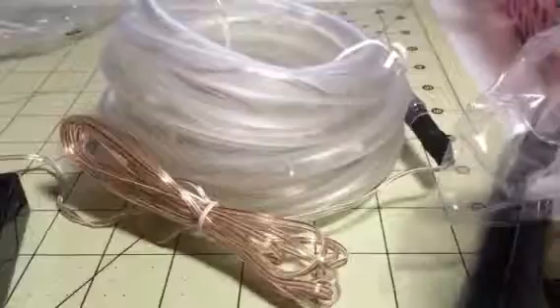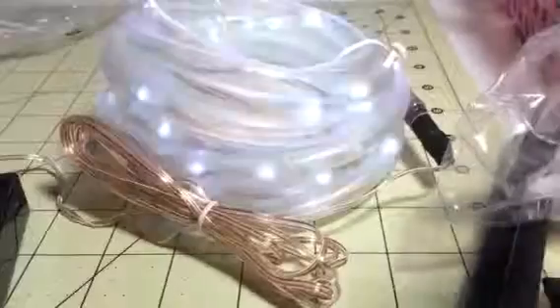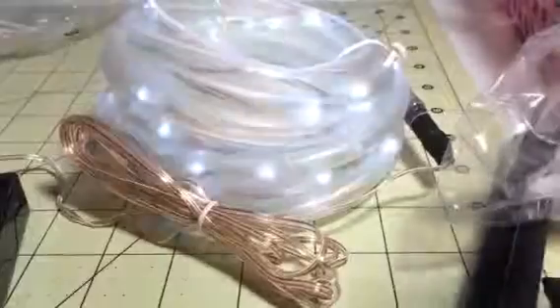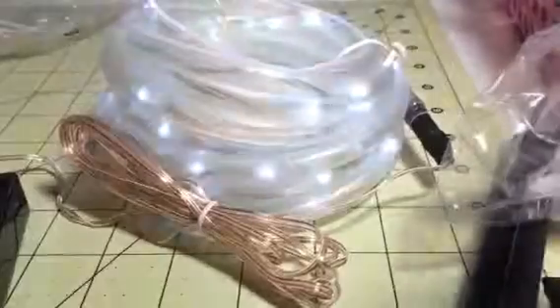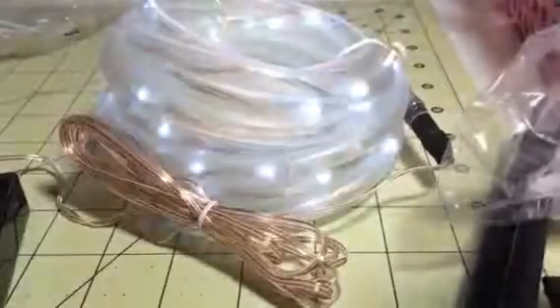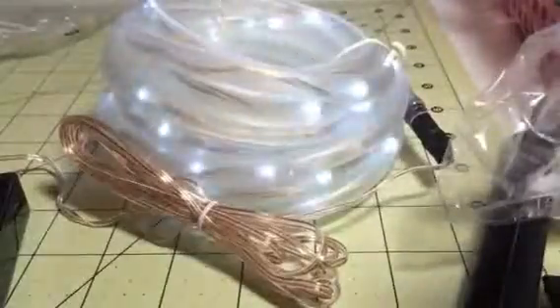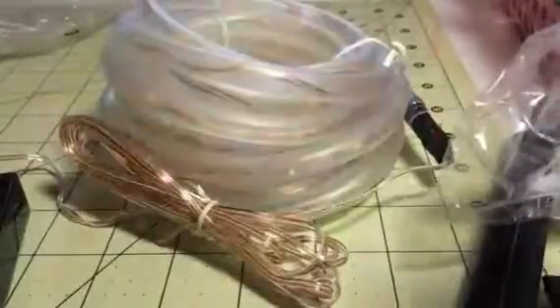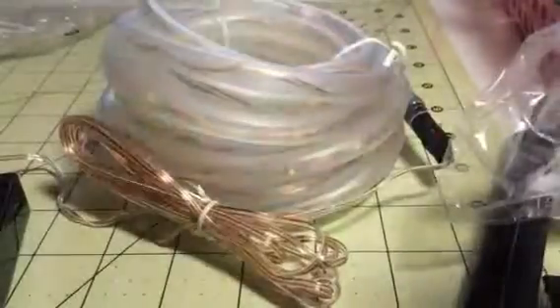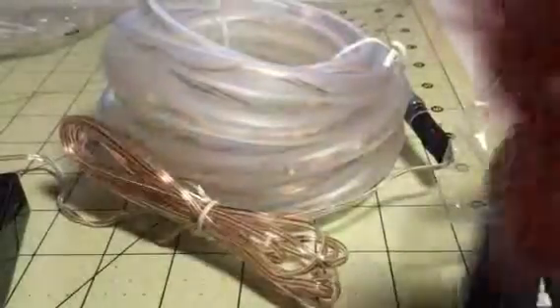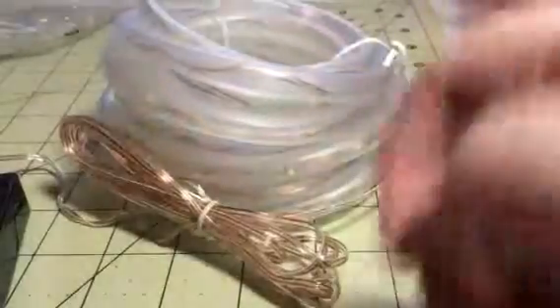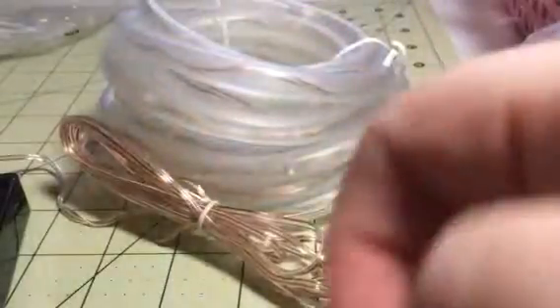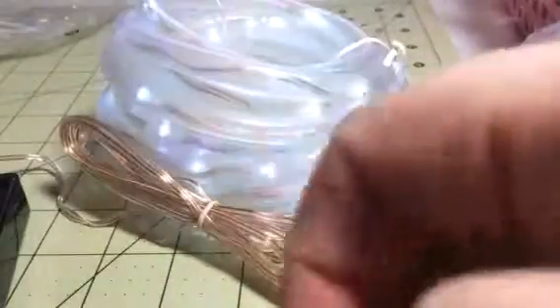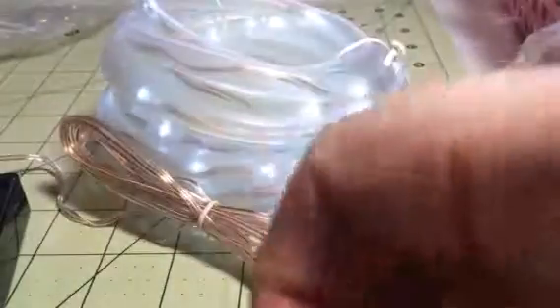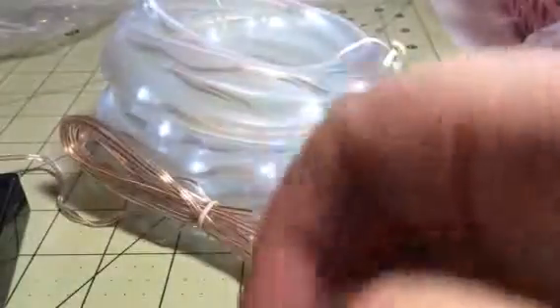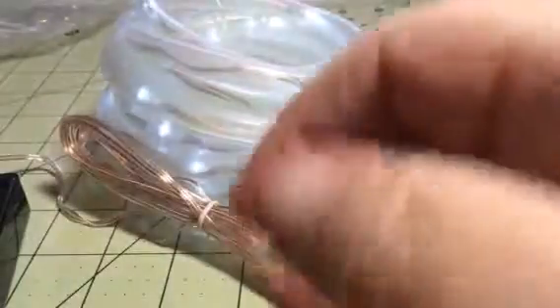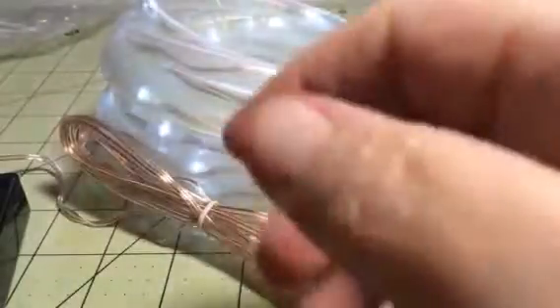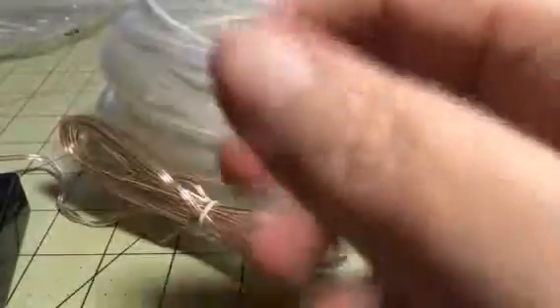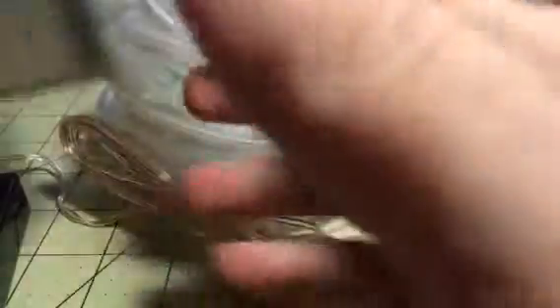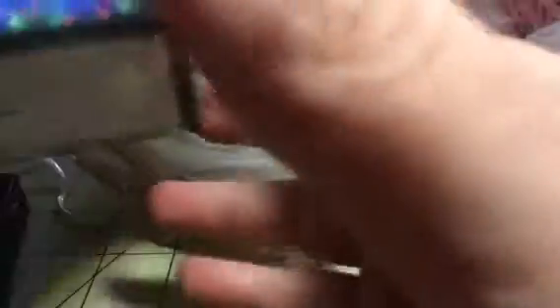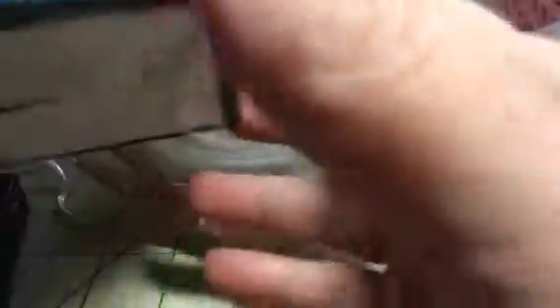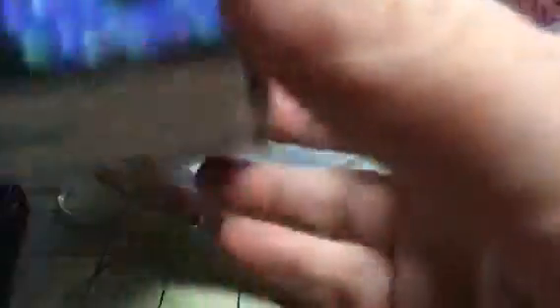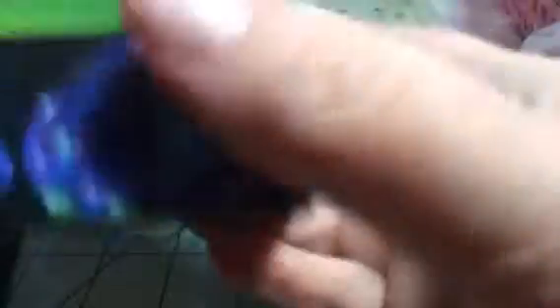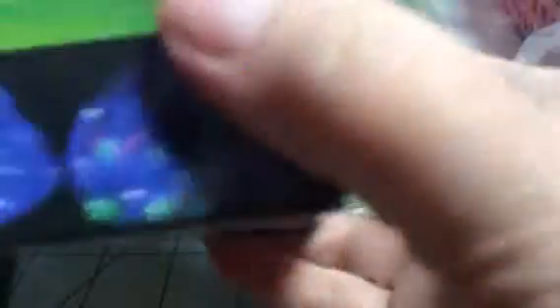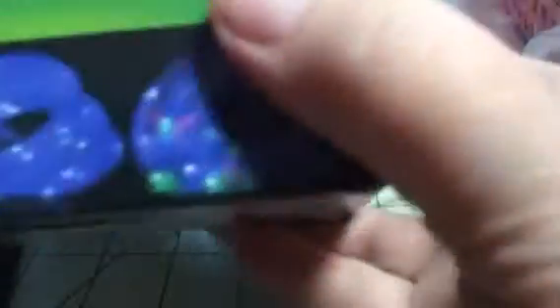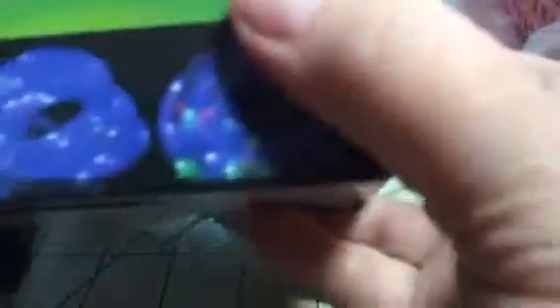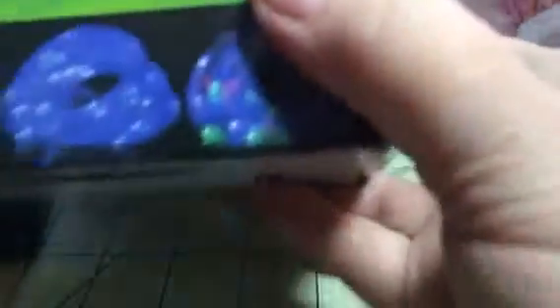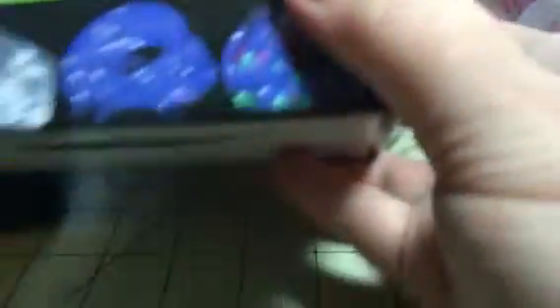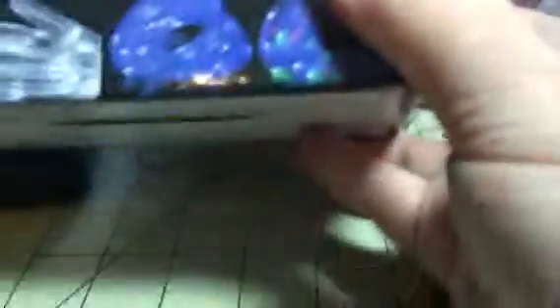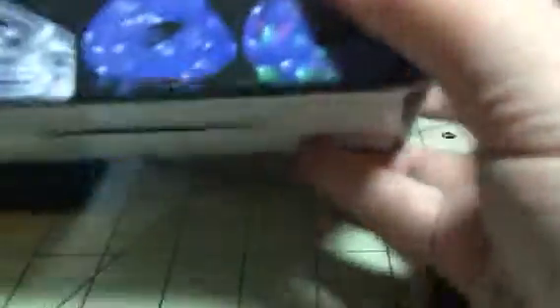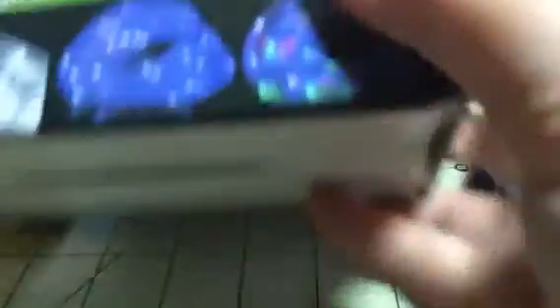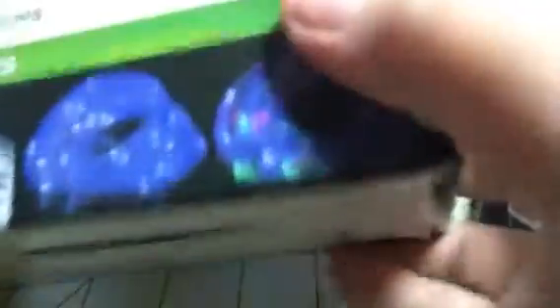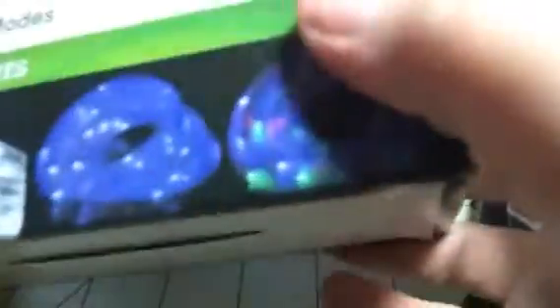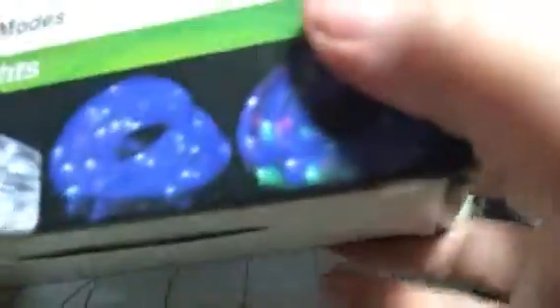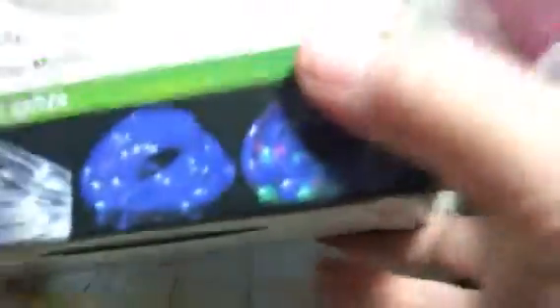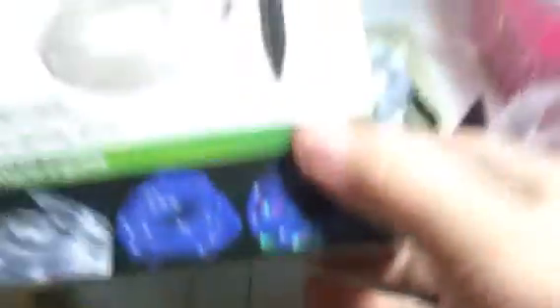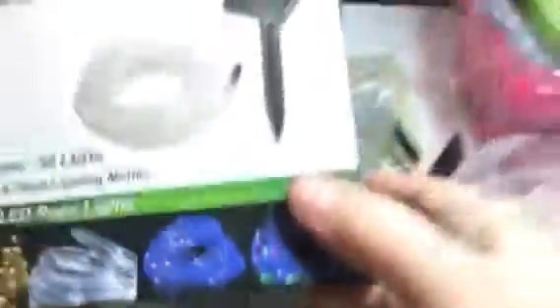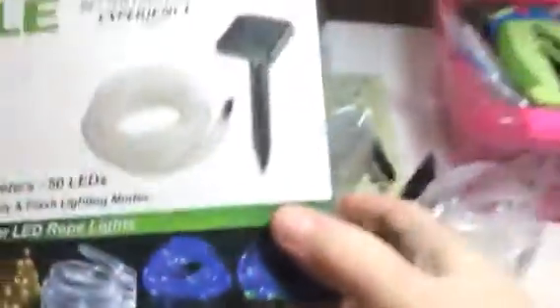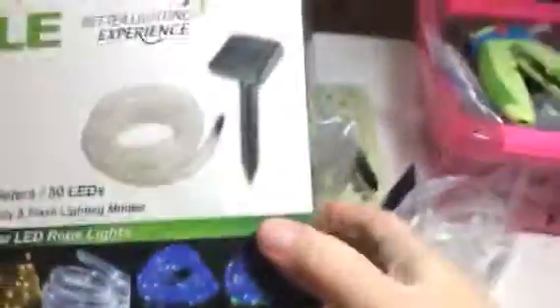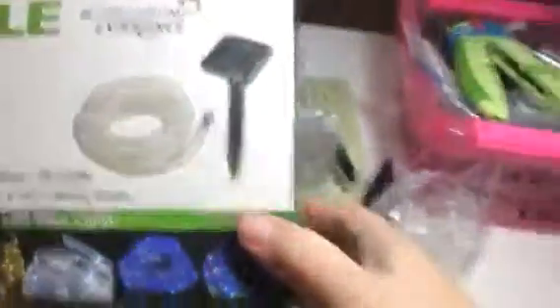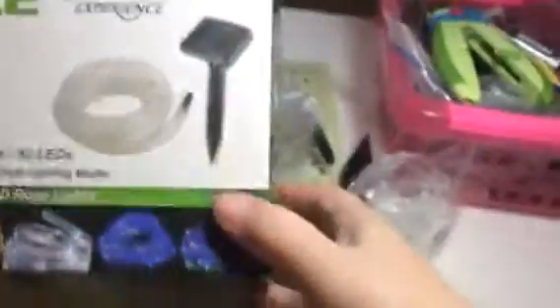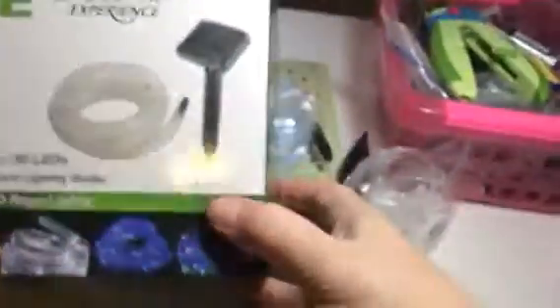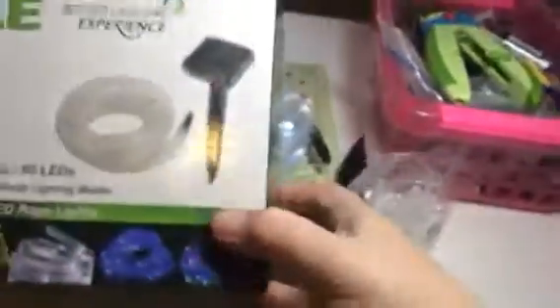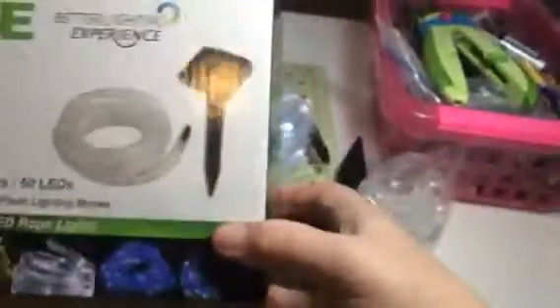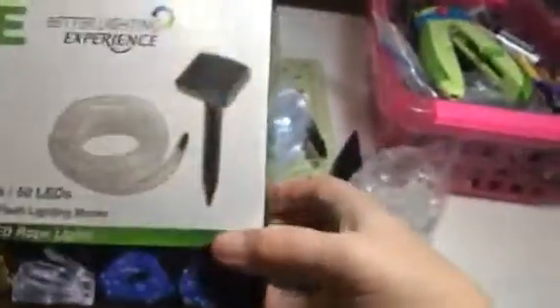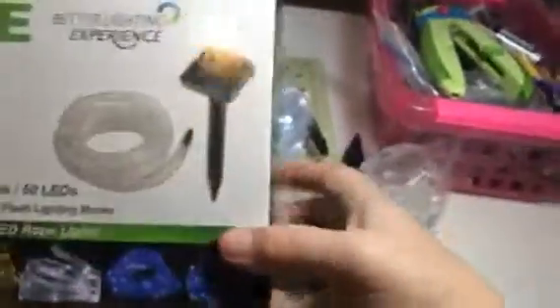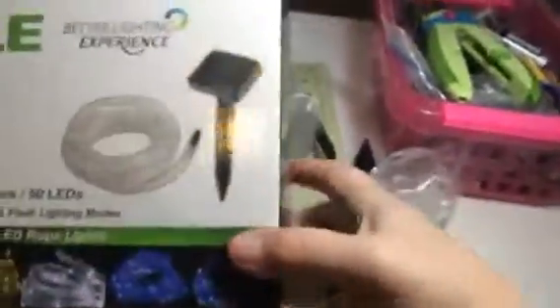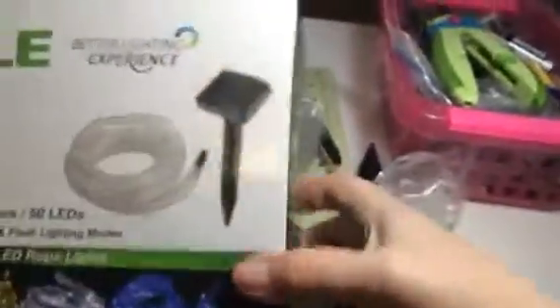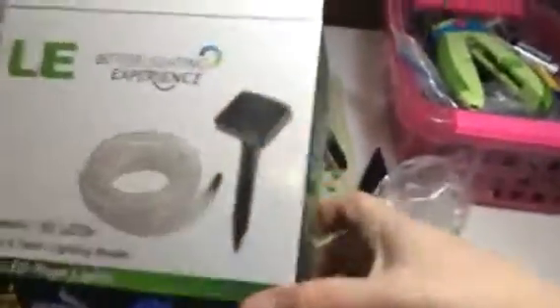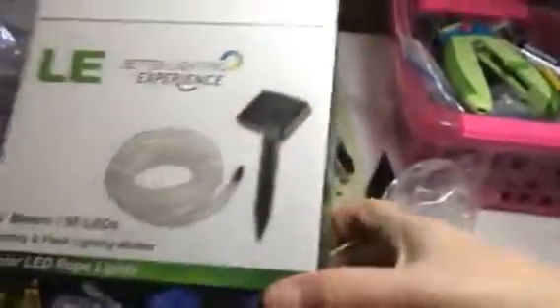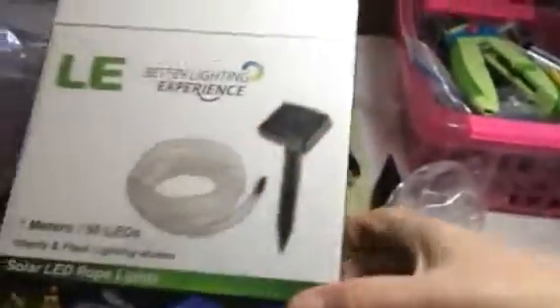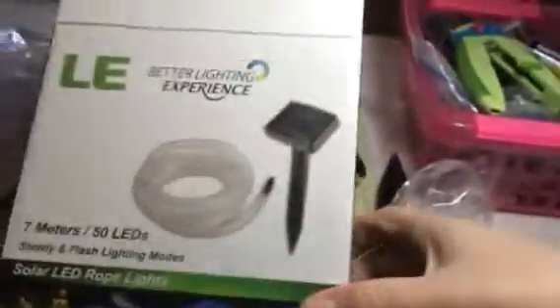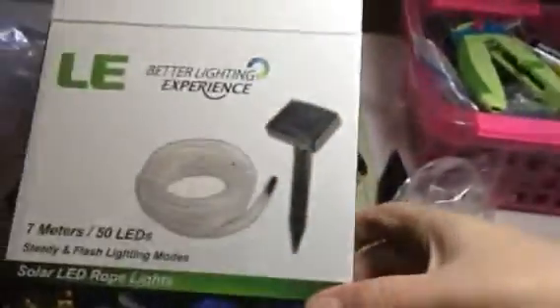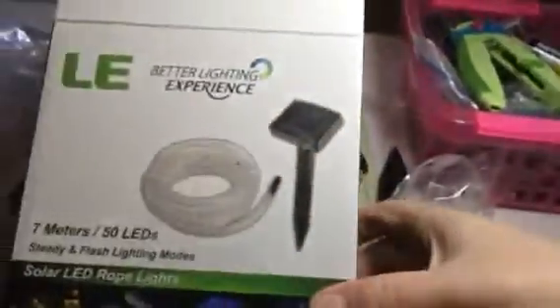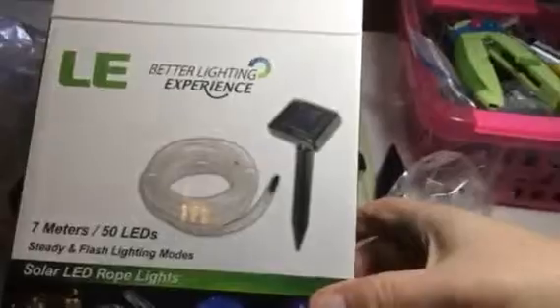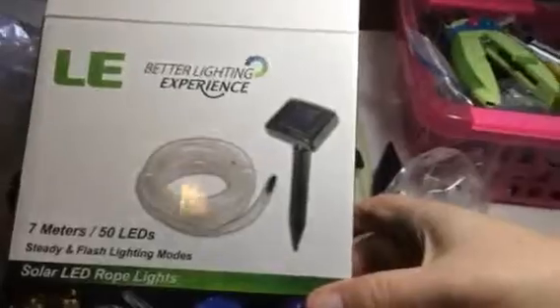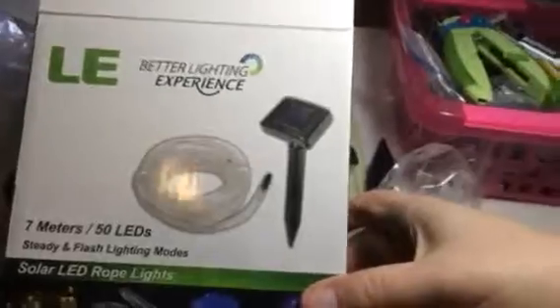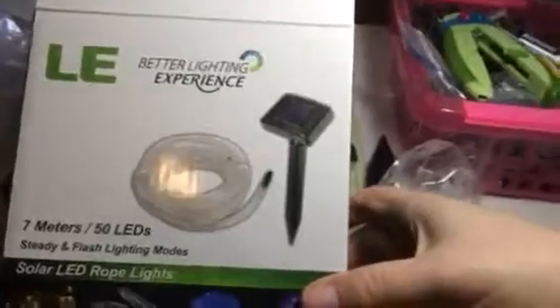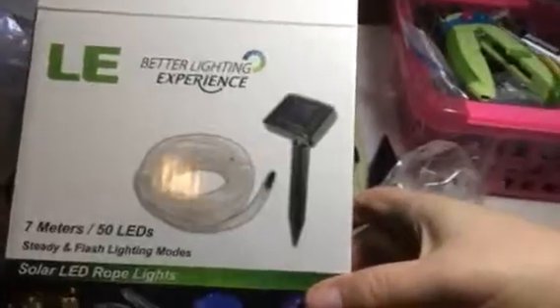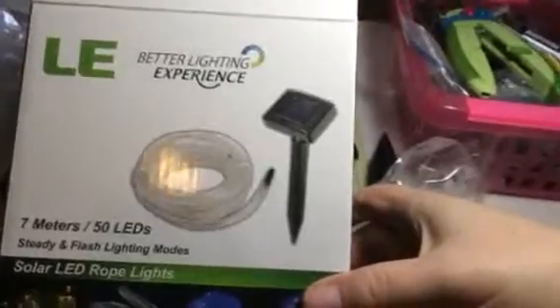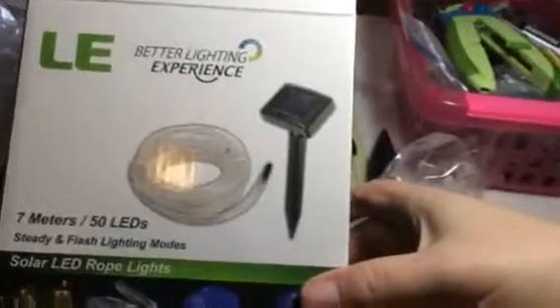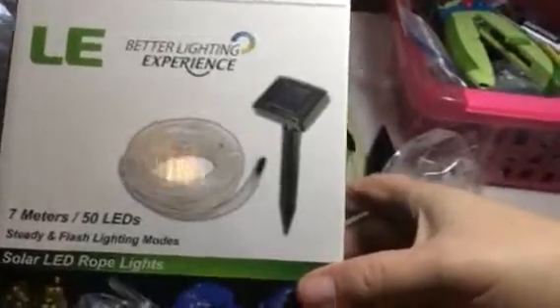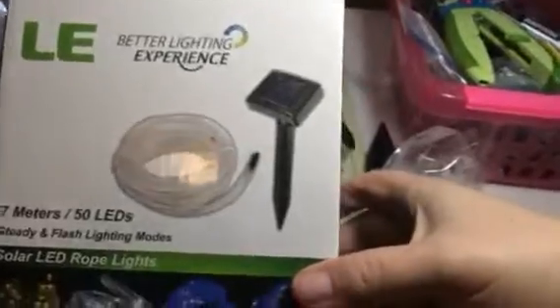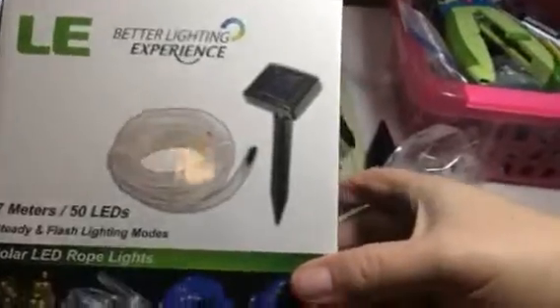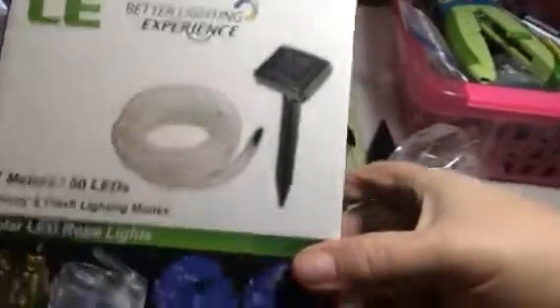Hi everybody, this is Bethany from Suissex Diva. Today I am reviewing this great set of tube lighting from LE.